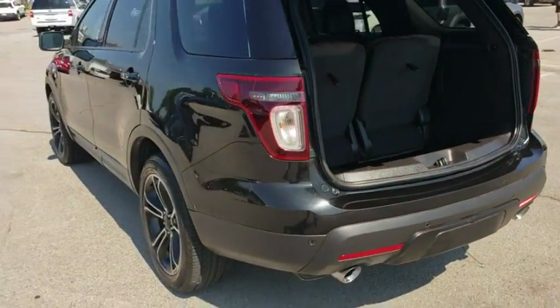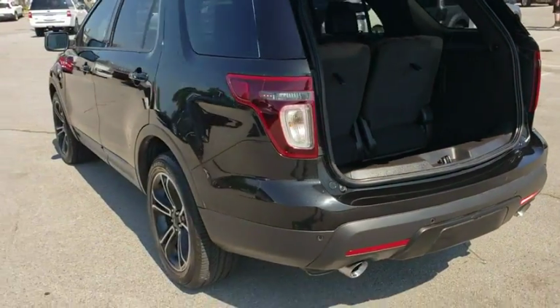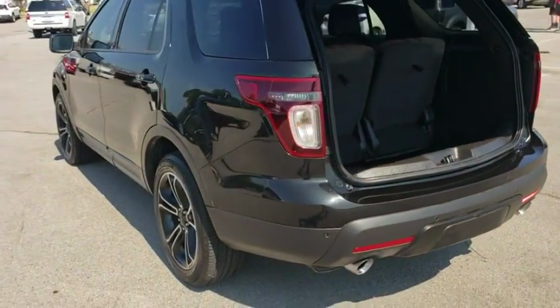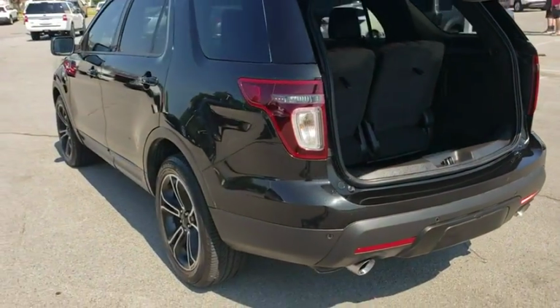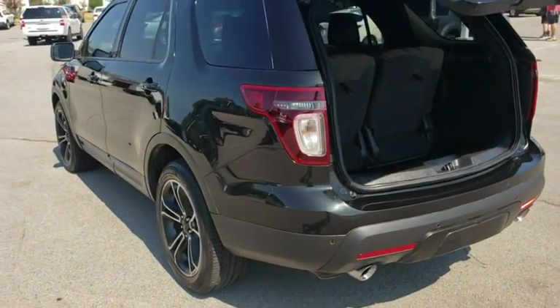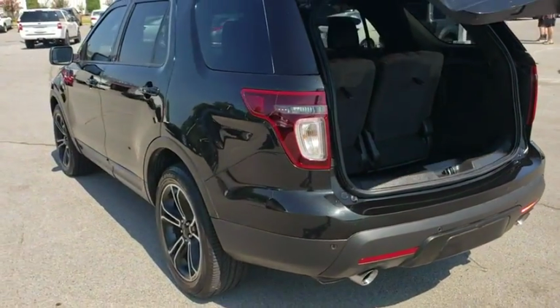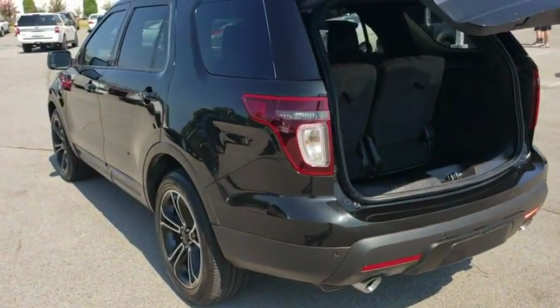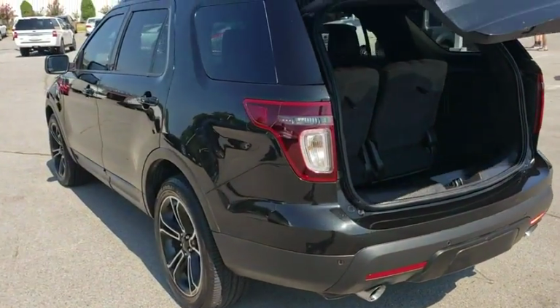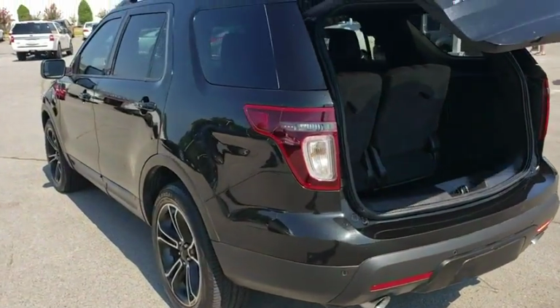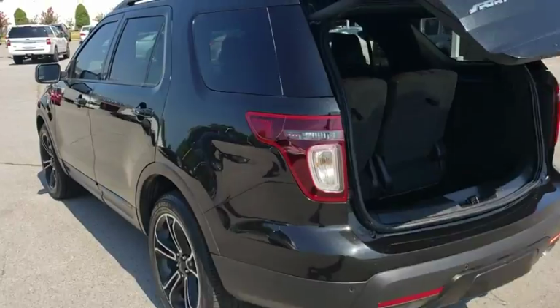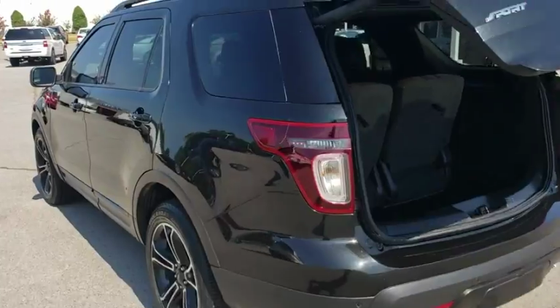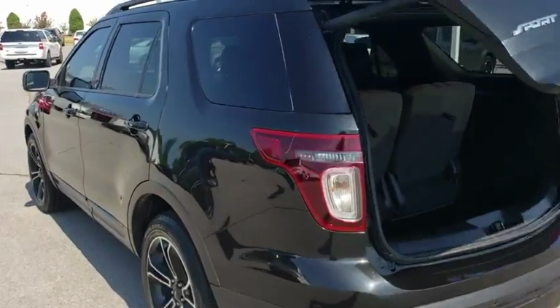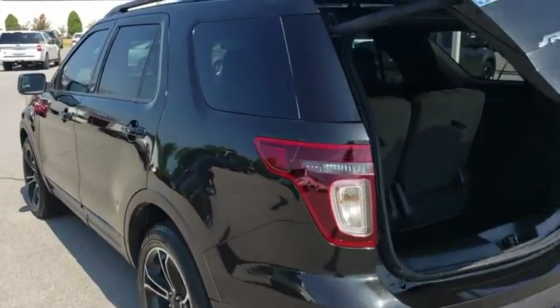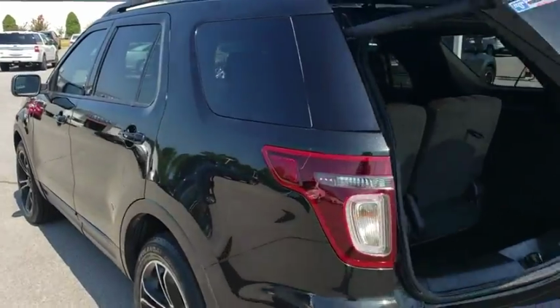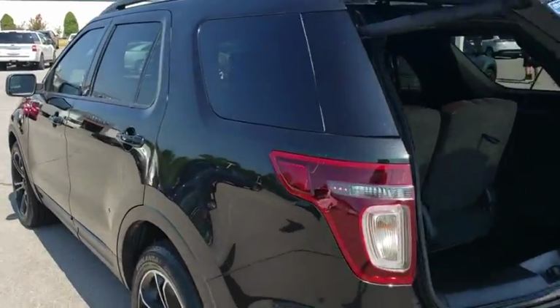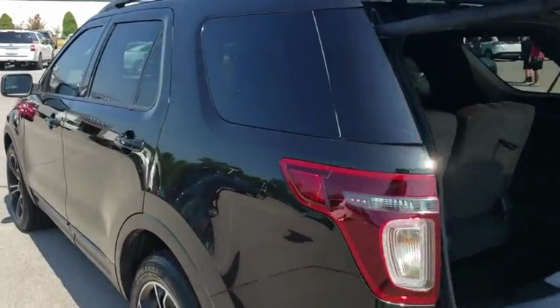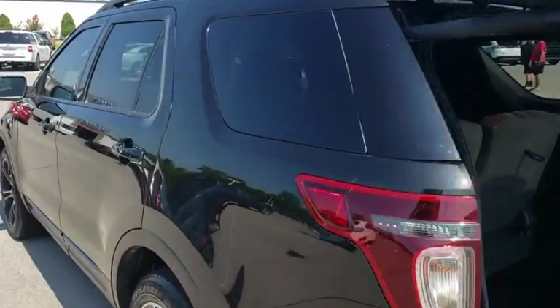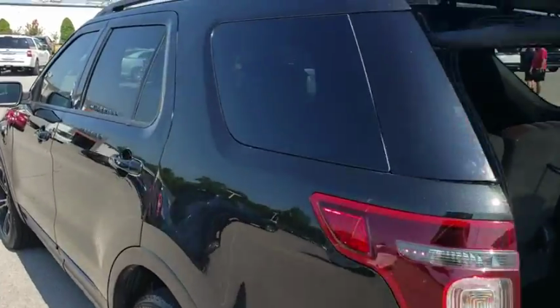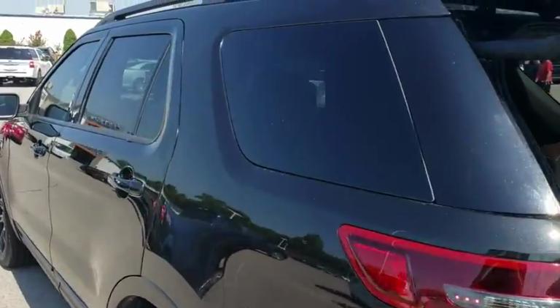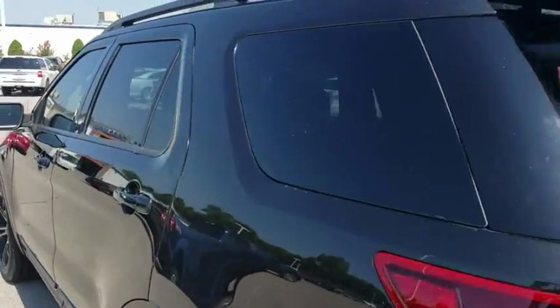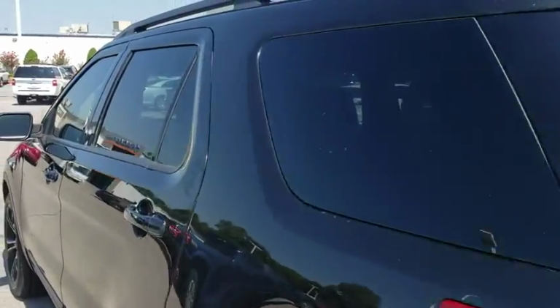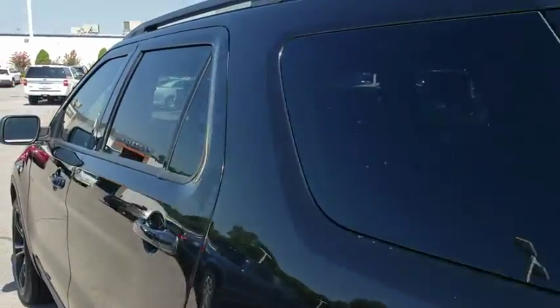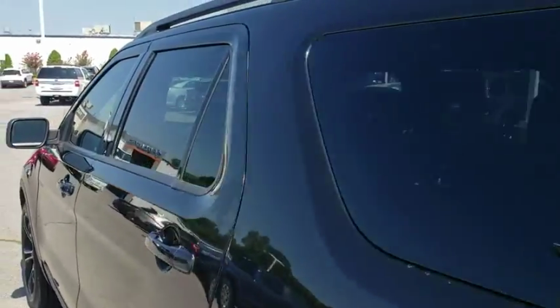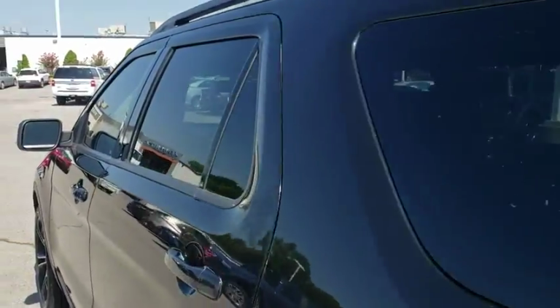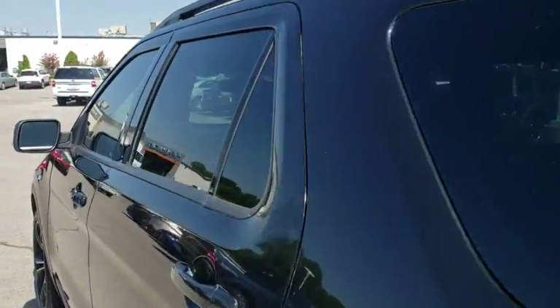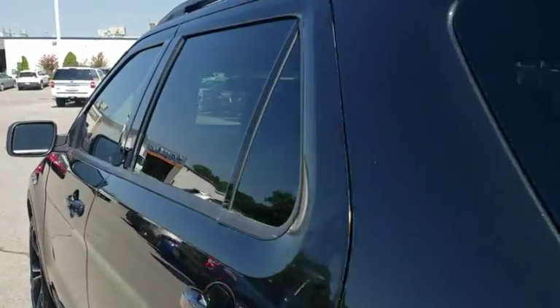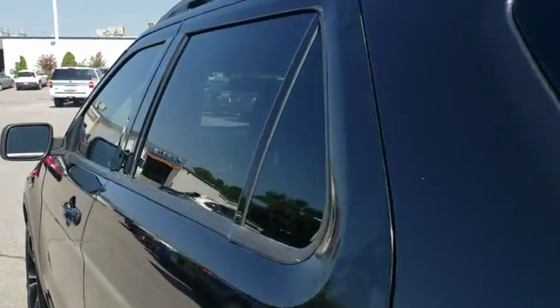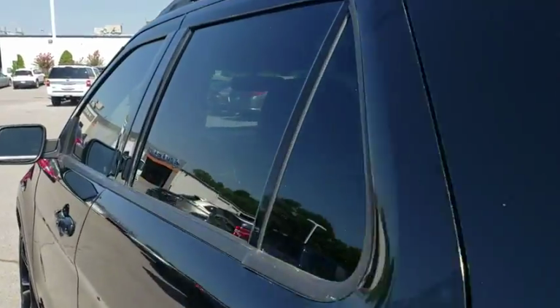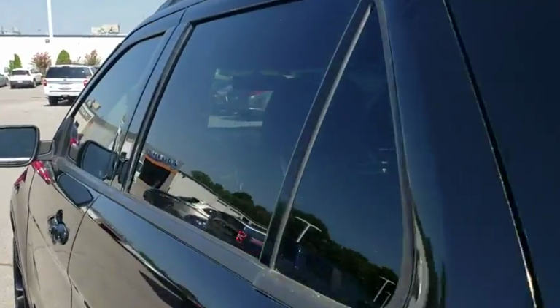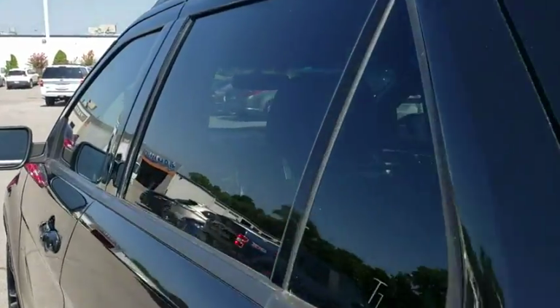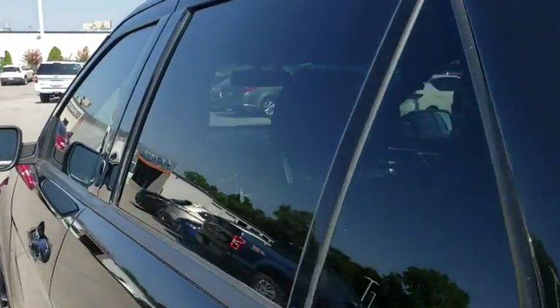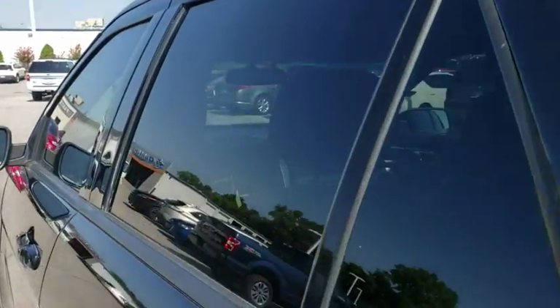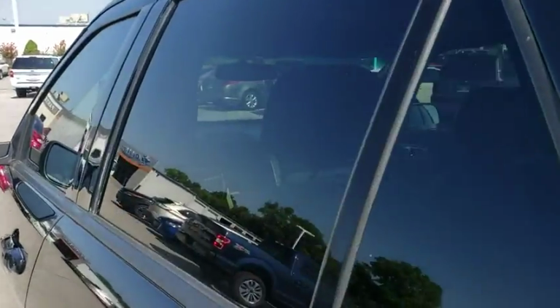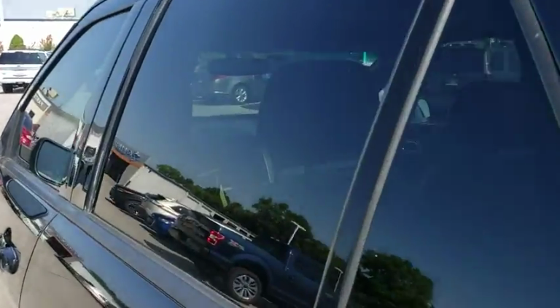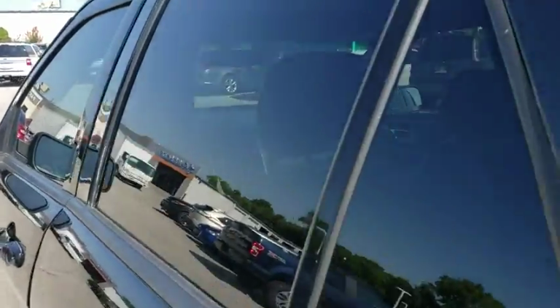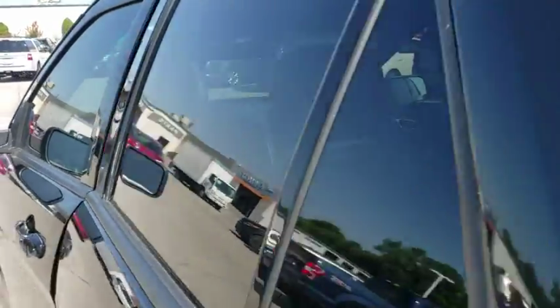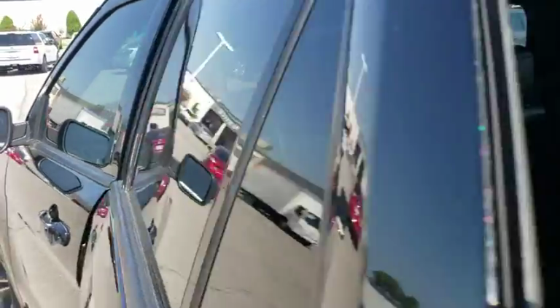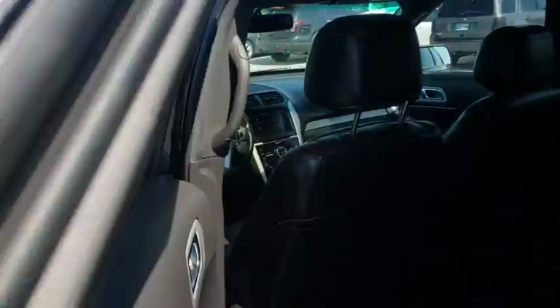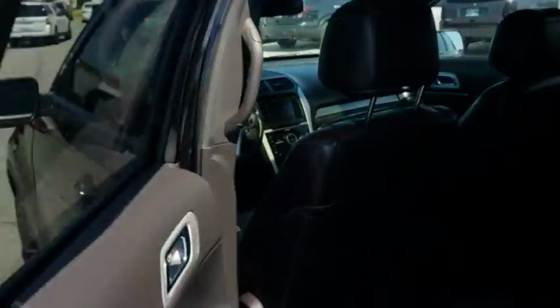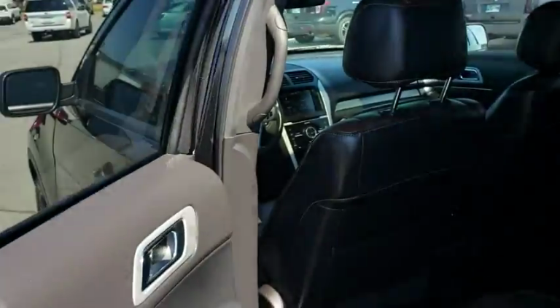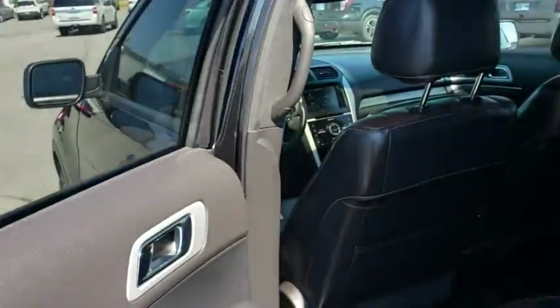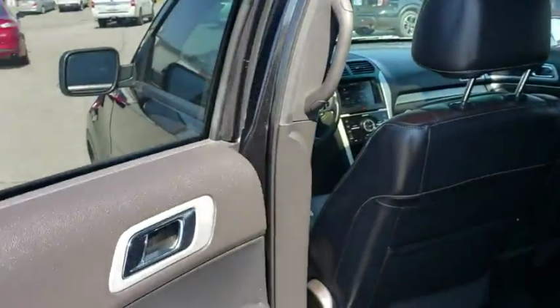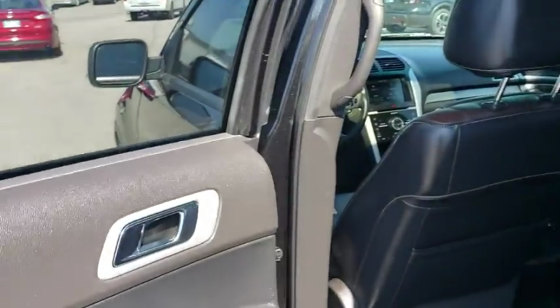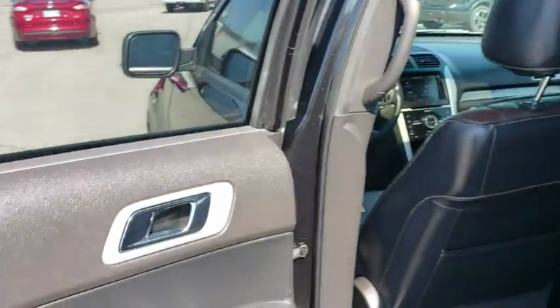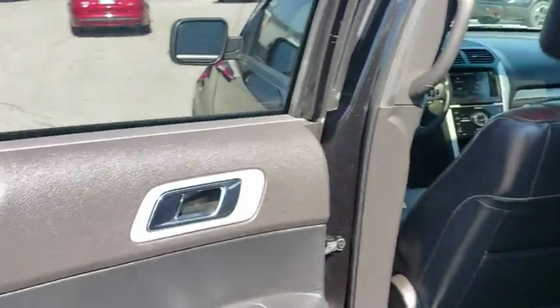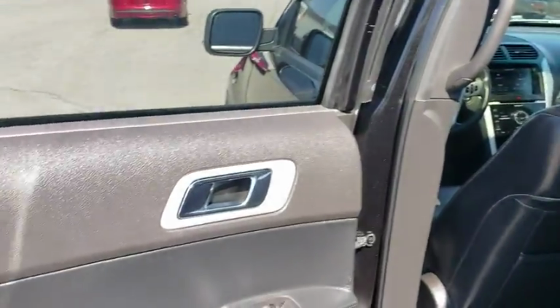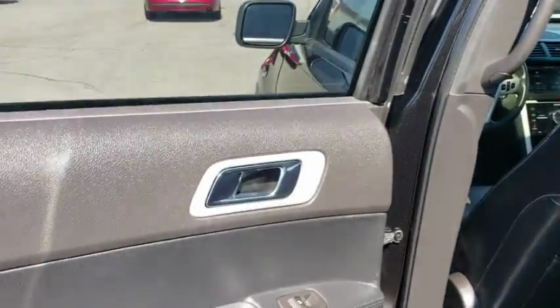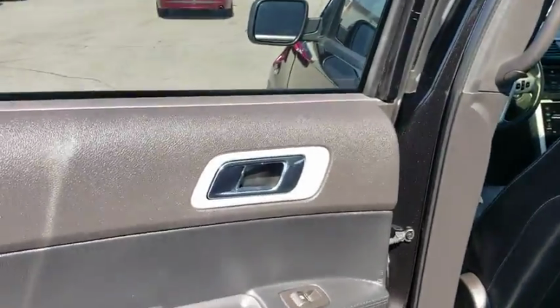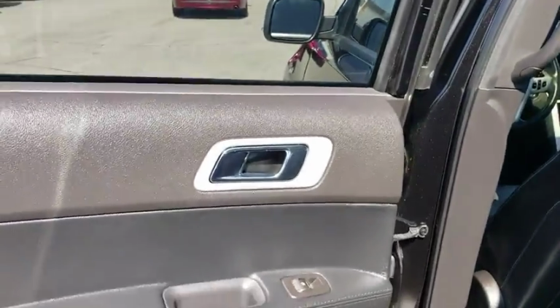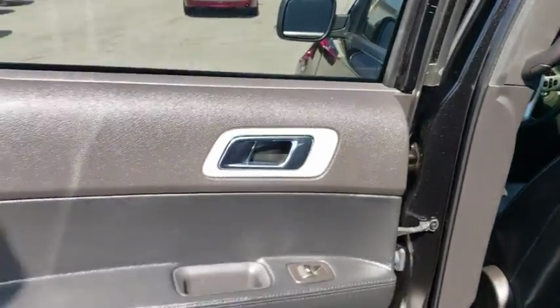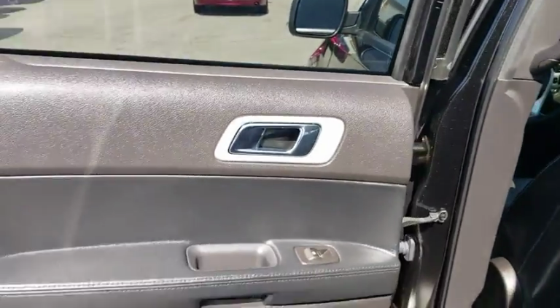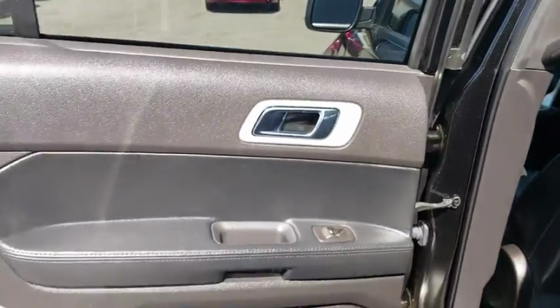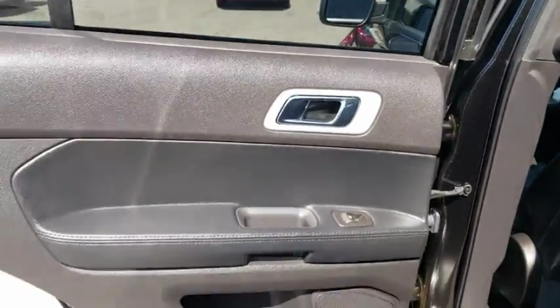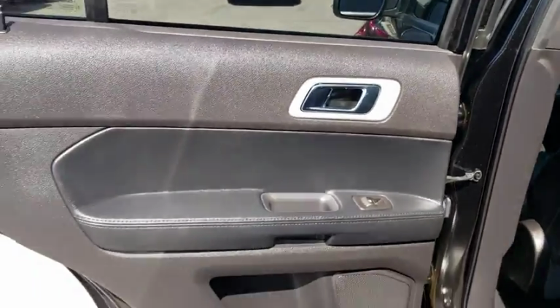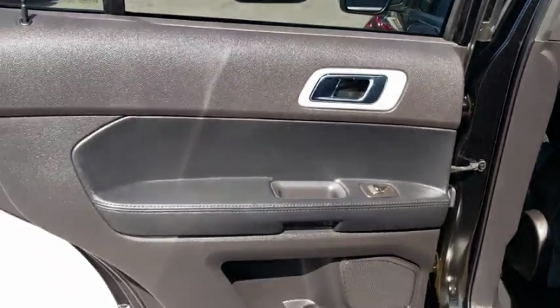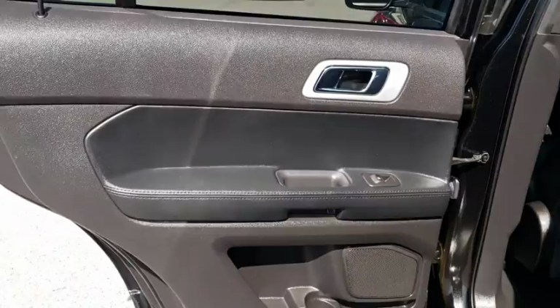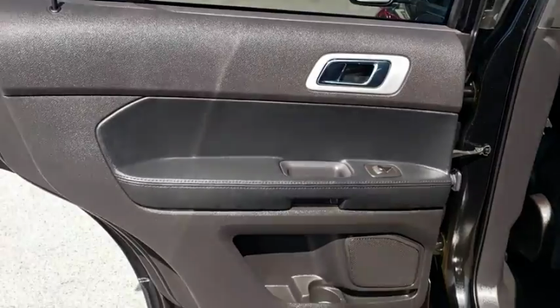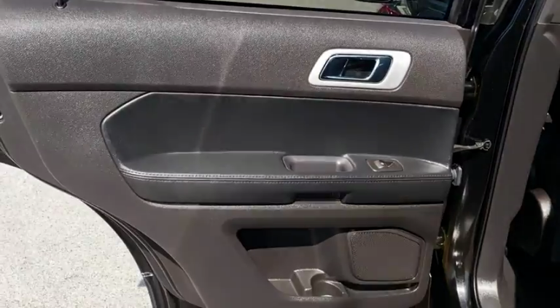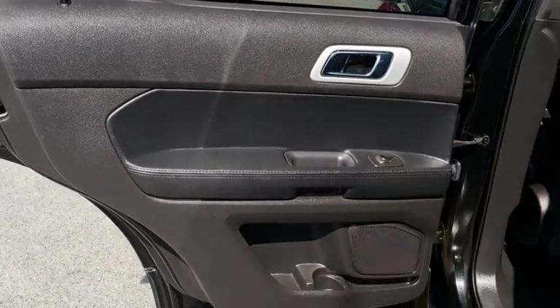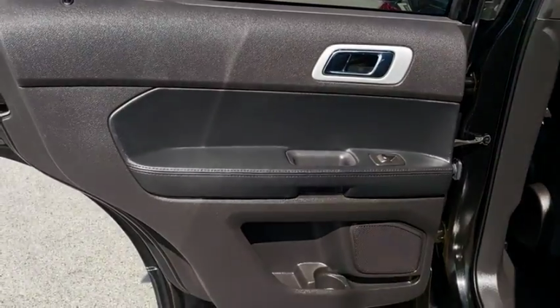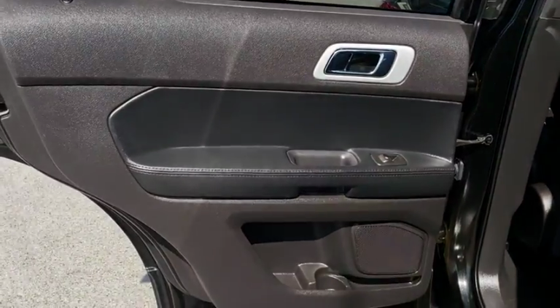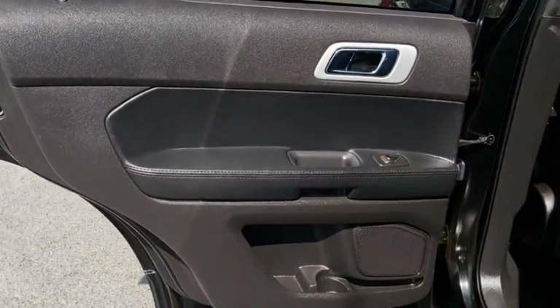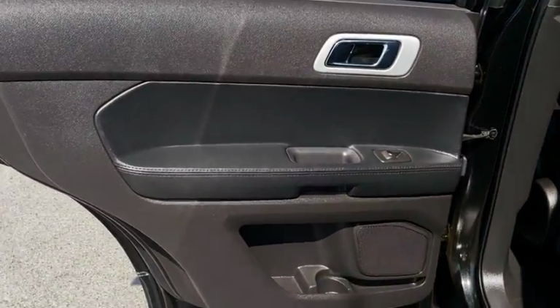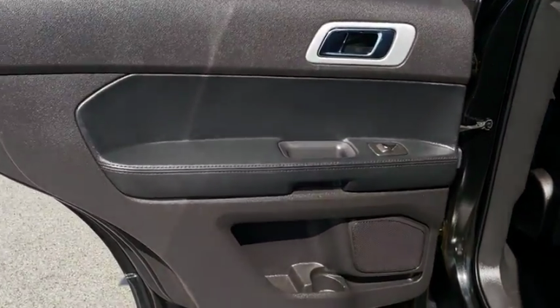Cruise control, floor mats, aluminum wheels, auto-dimming rear-view mirror, four-wheel disc brakes, four-wheel drive.